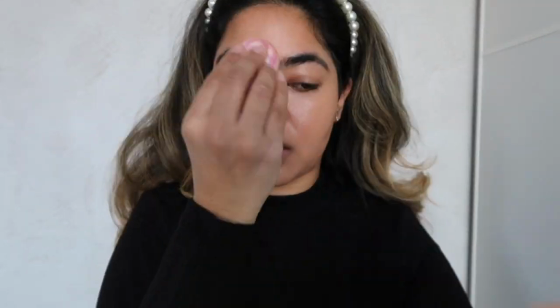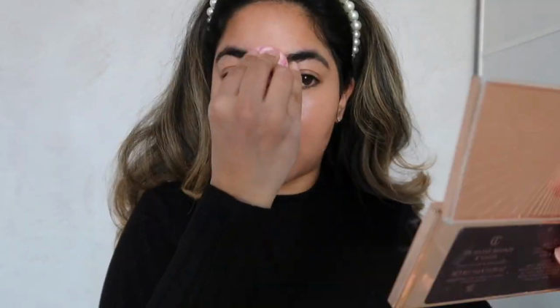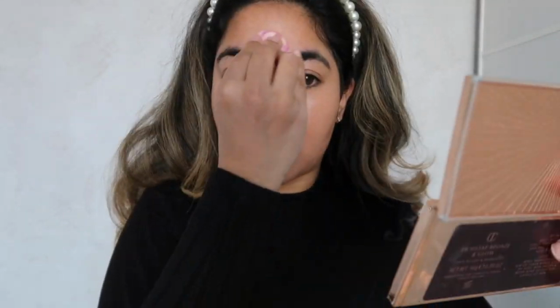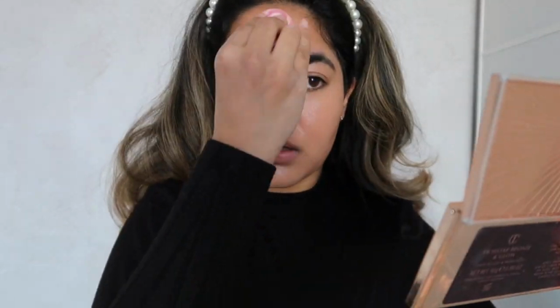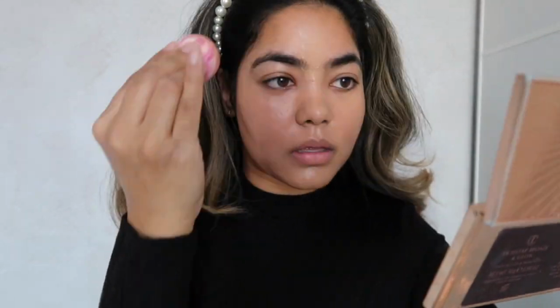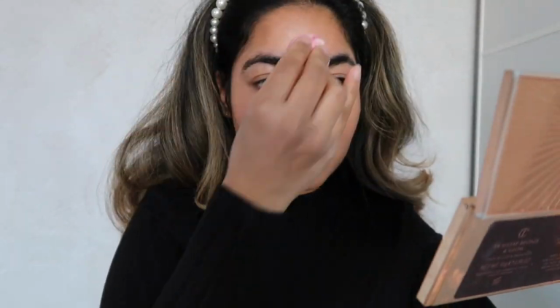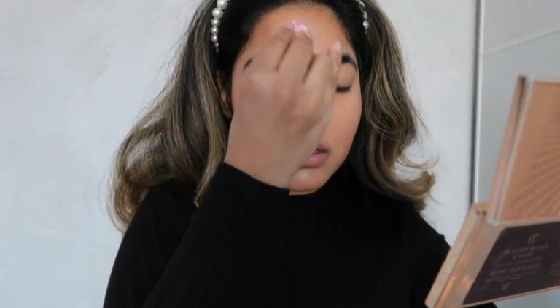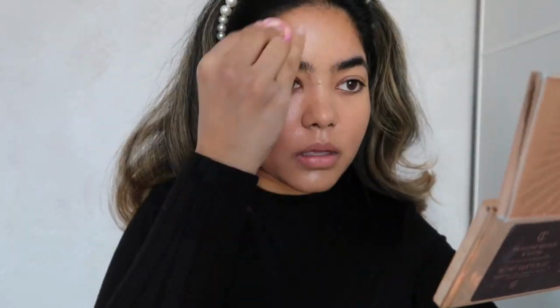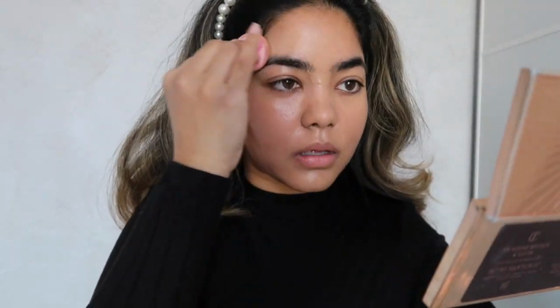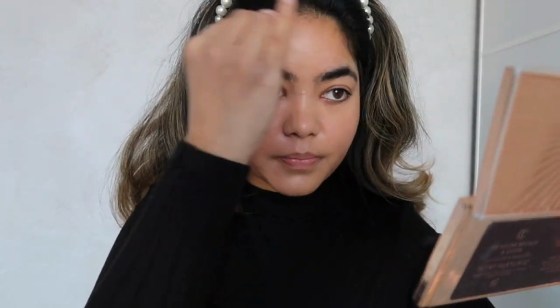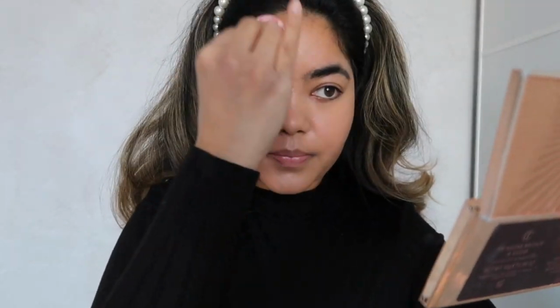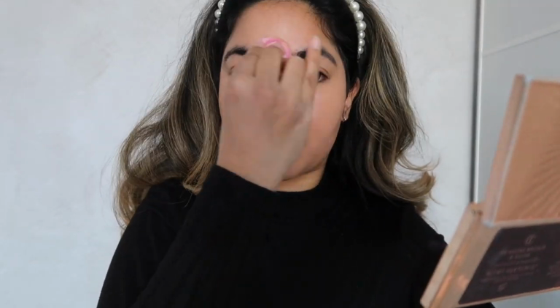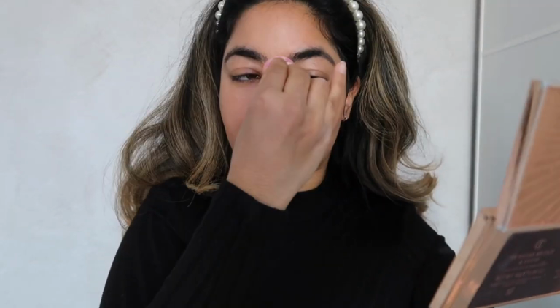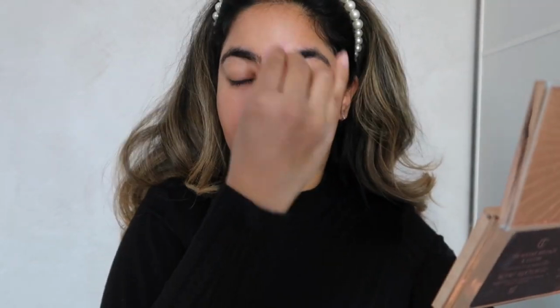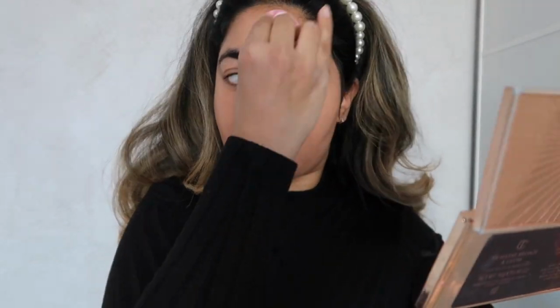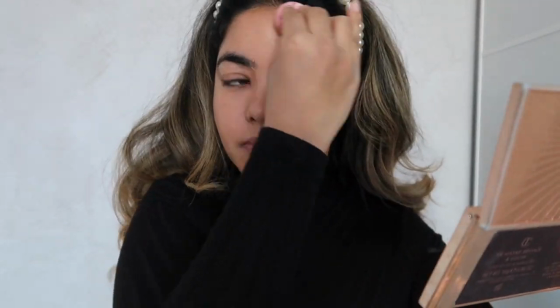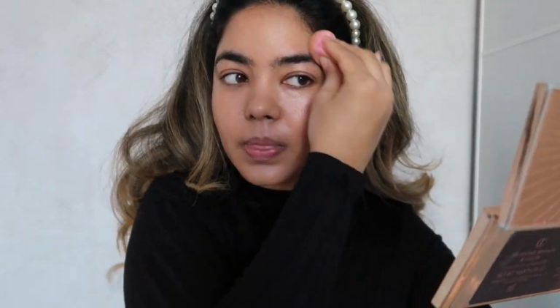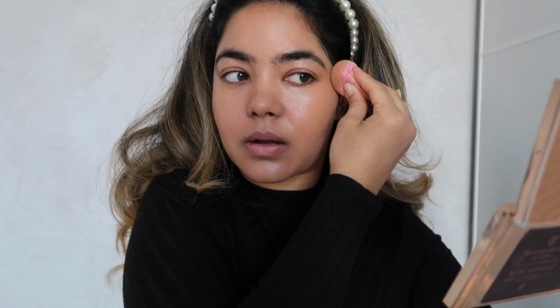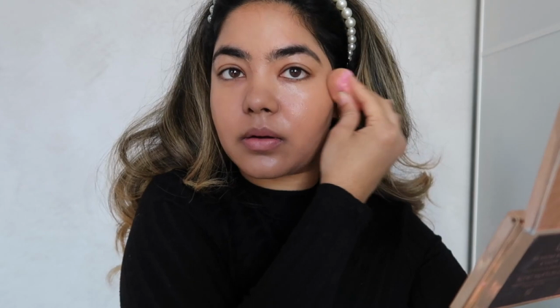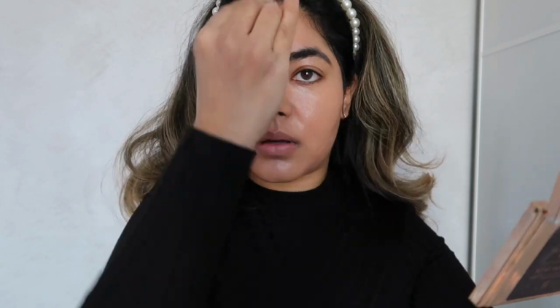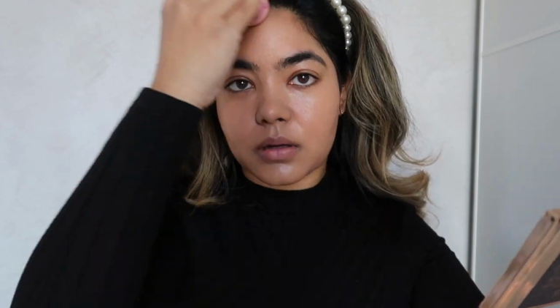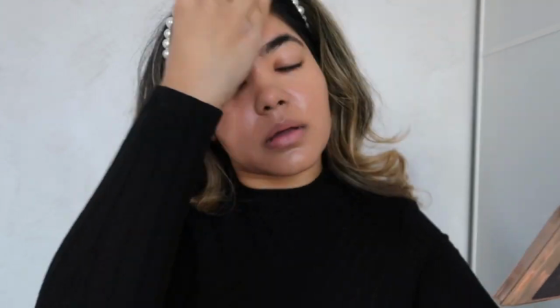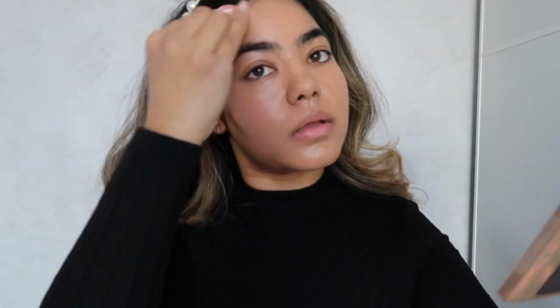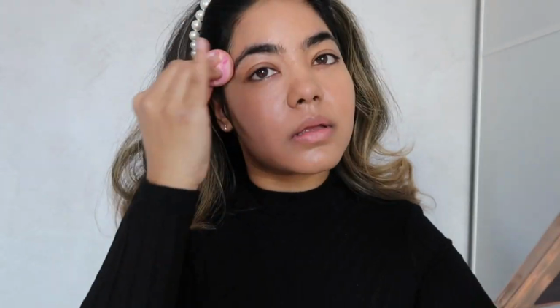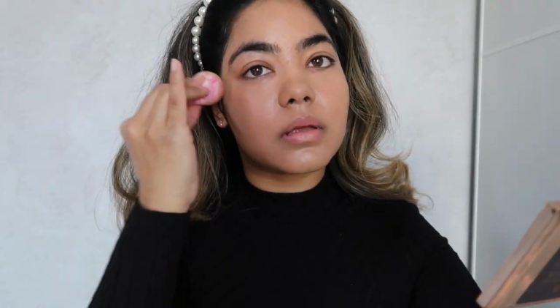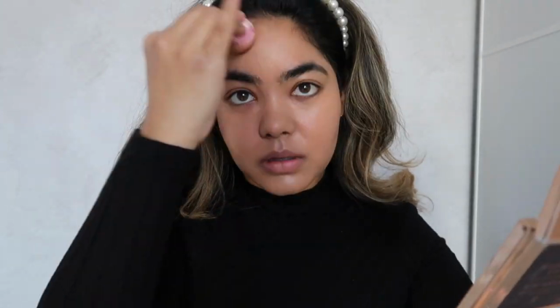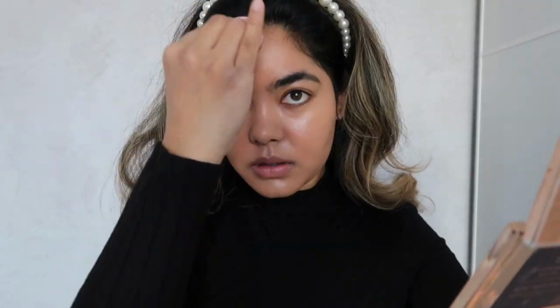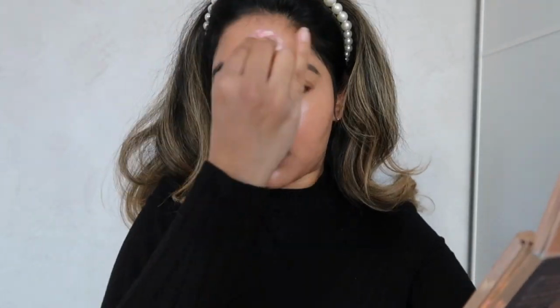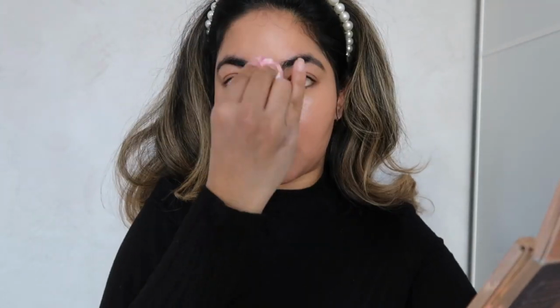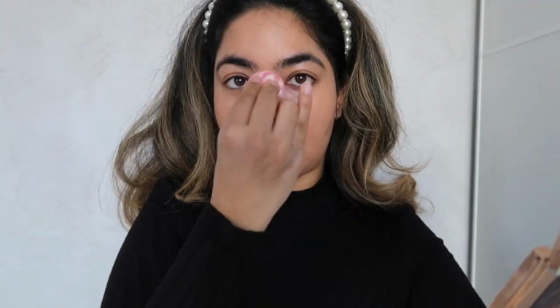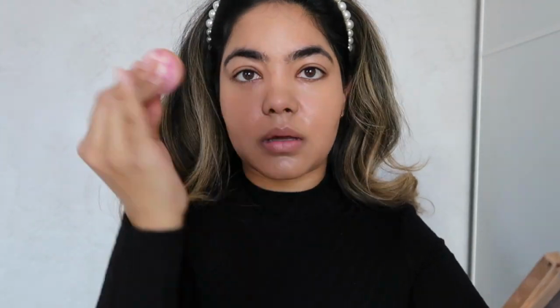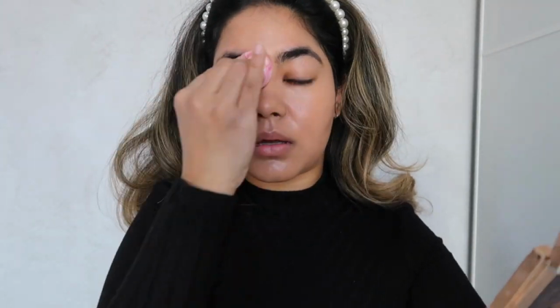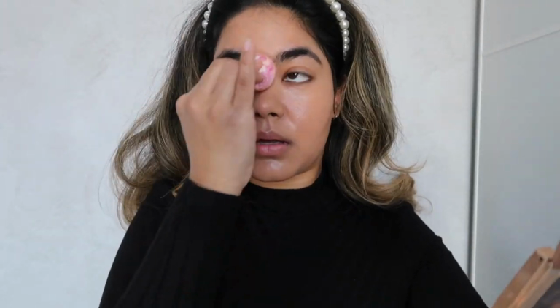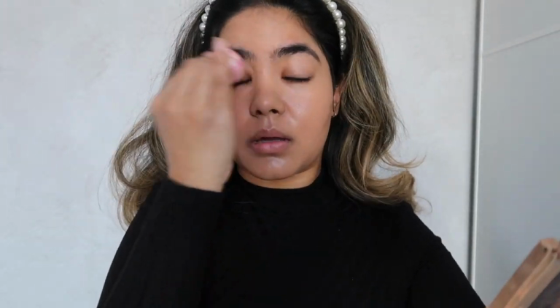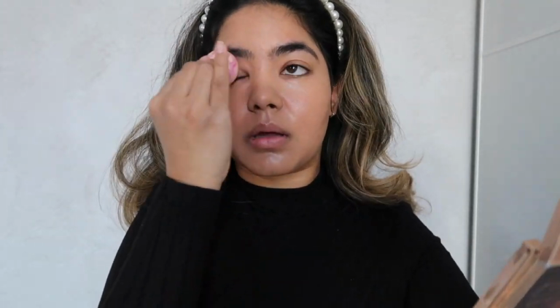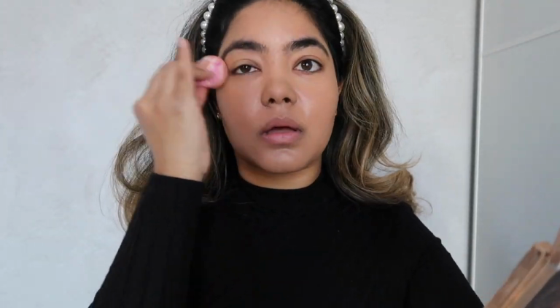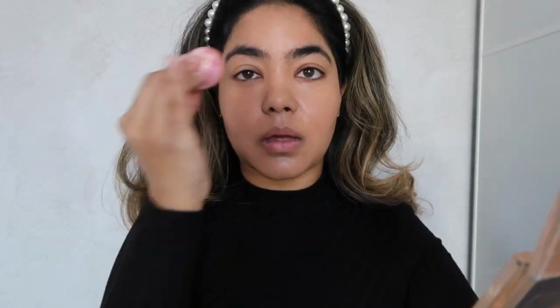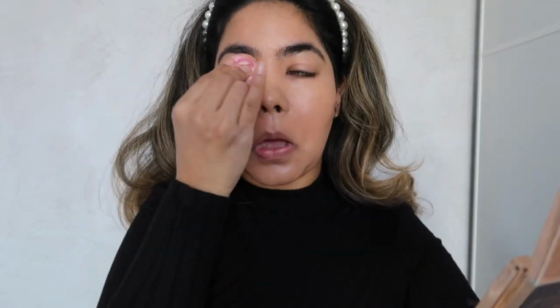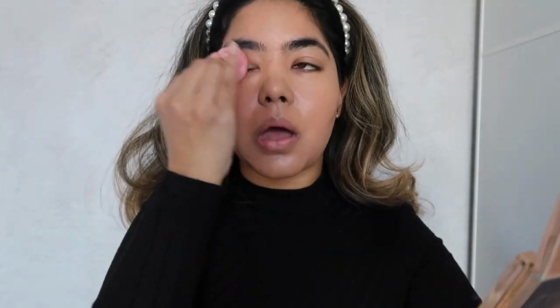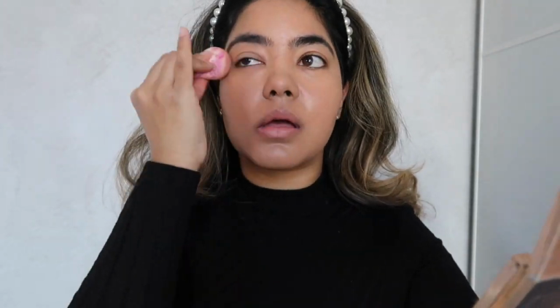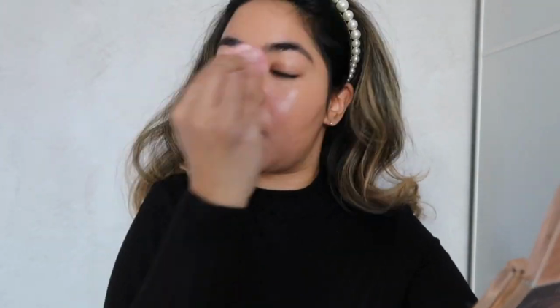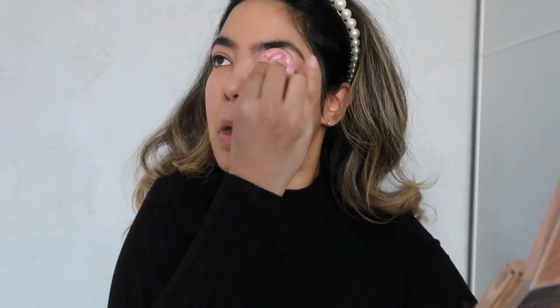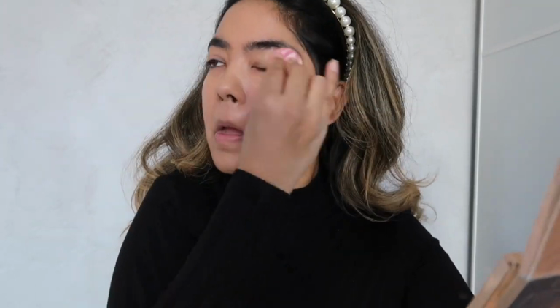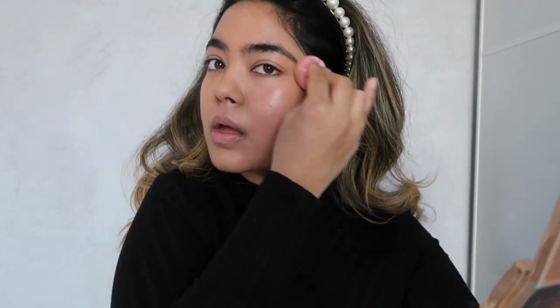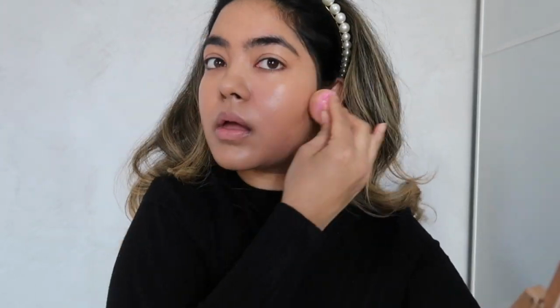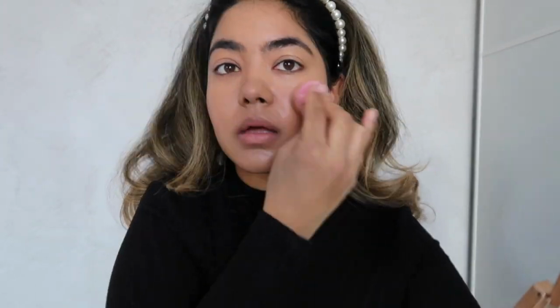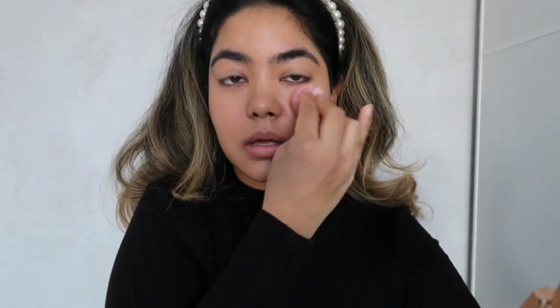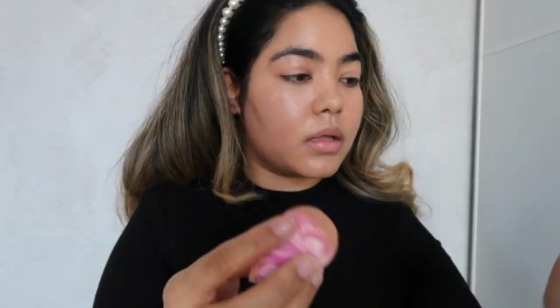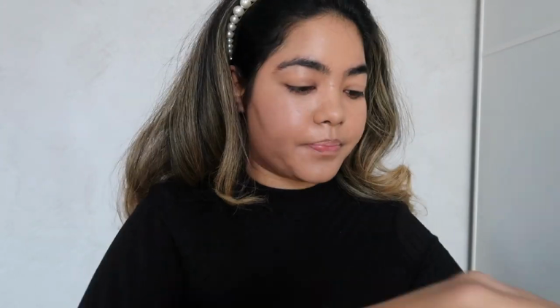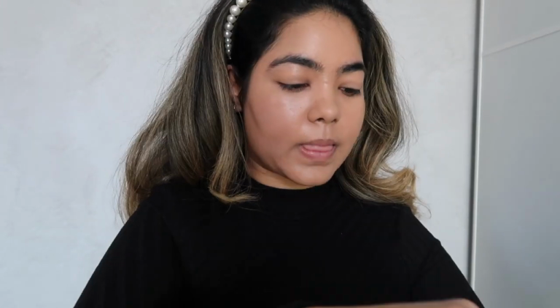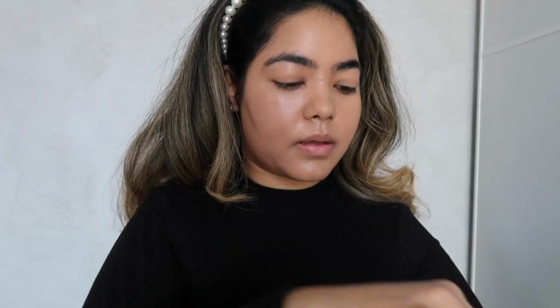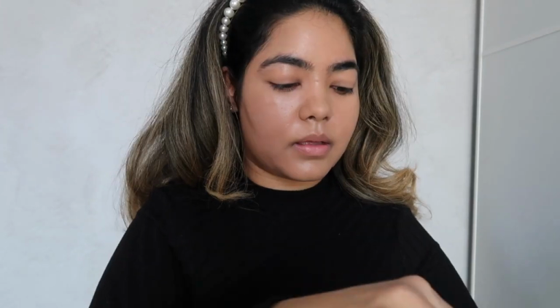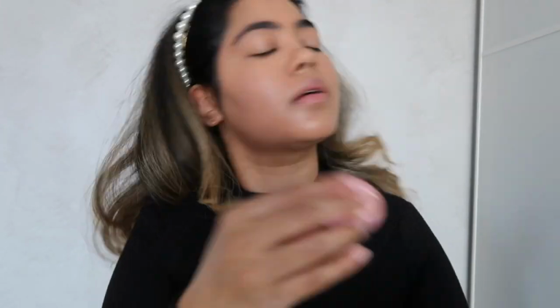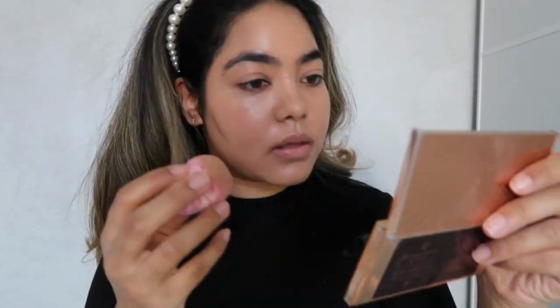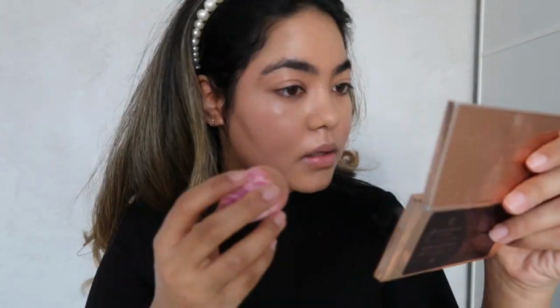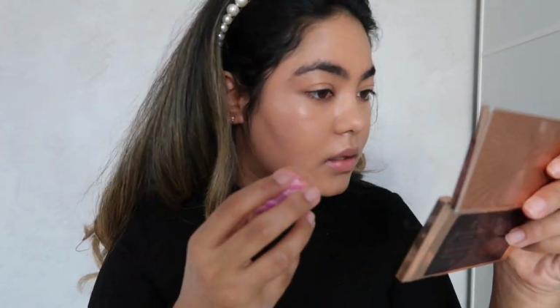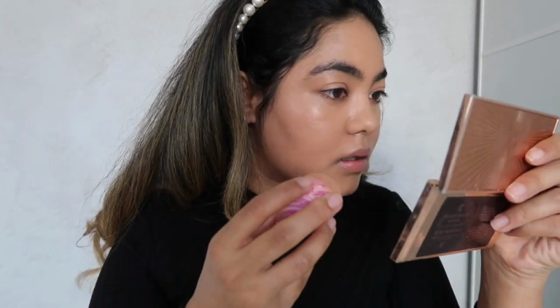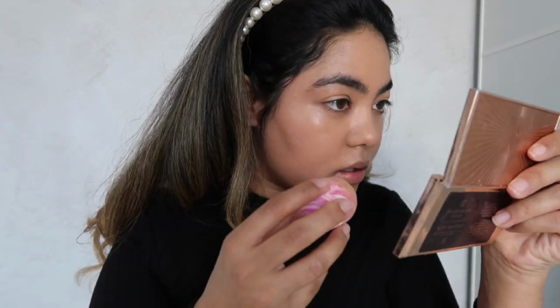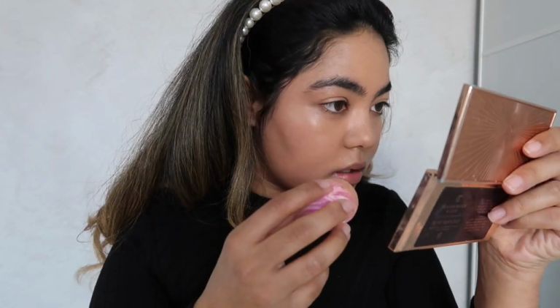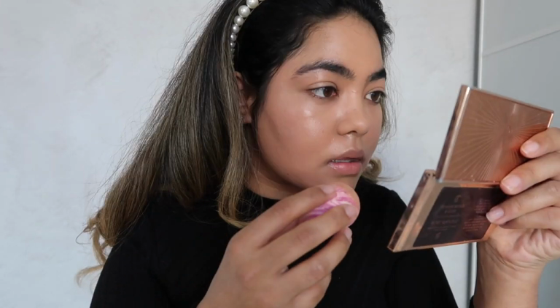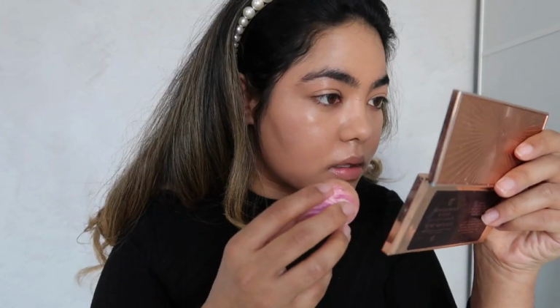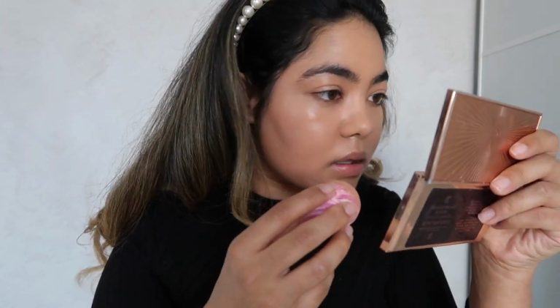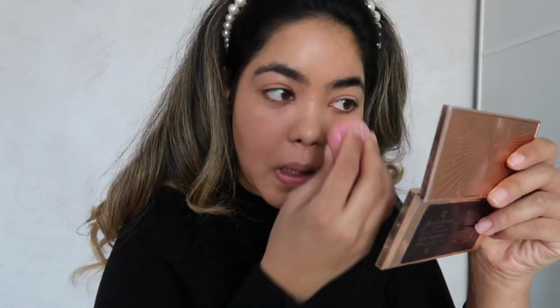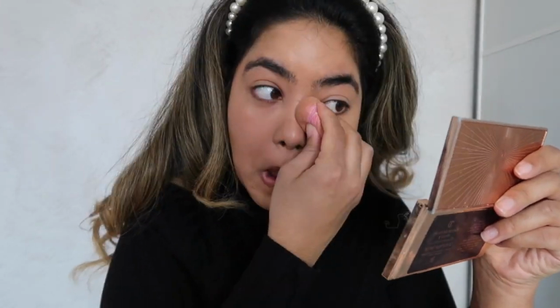To work my foundation in, I'm using a damp beauty blender — I'm sure you don't need me to say it but it's such an amazing tool to give you a flawless finish.